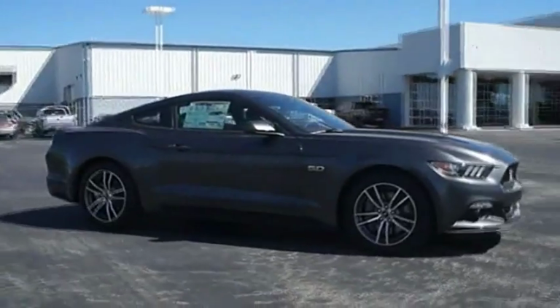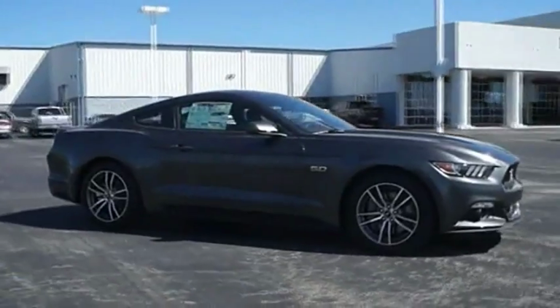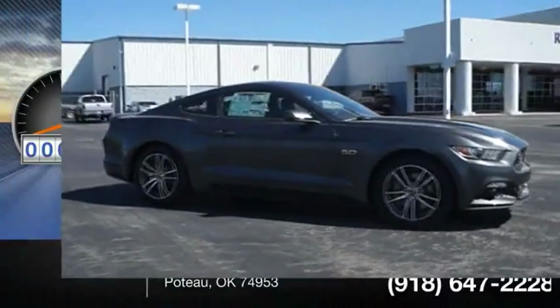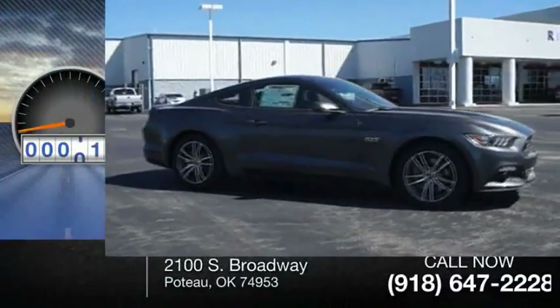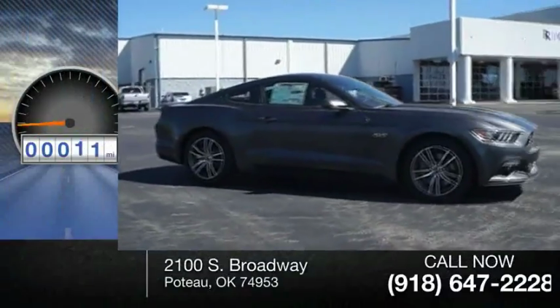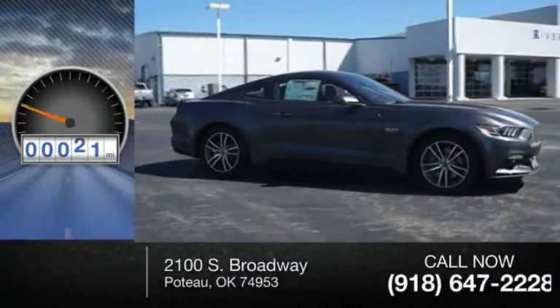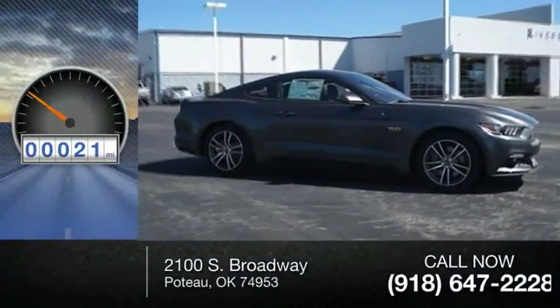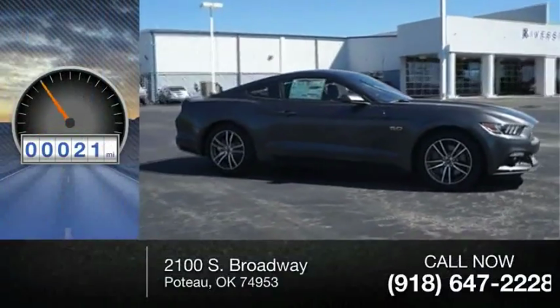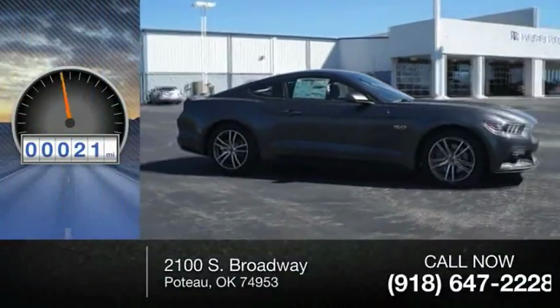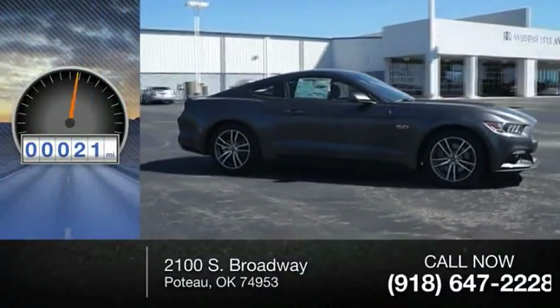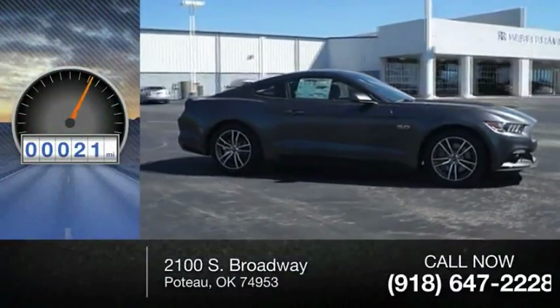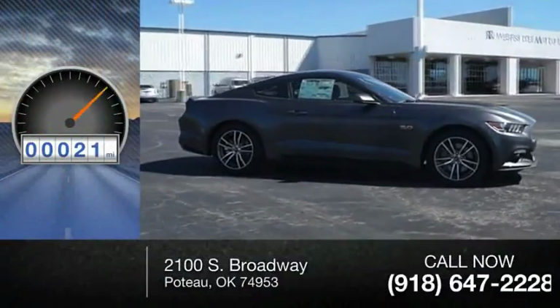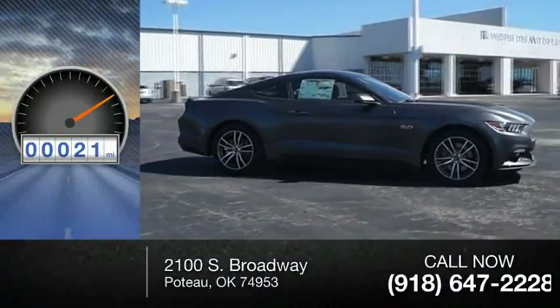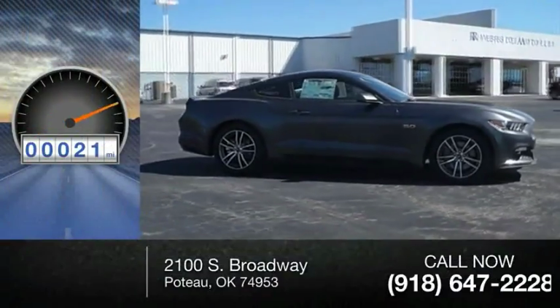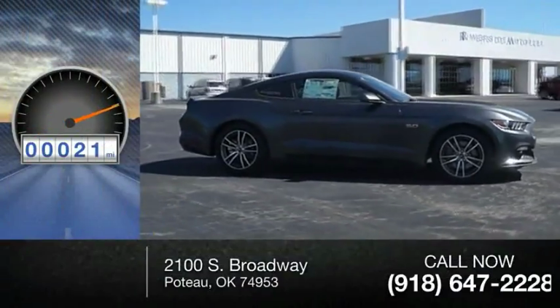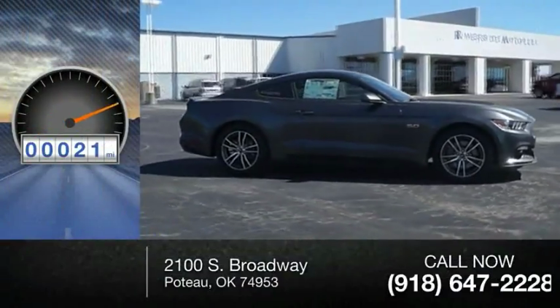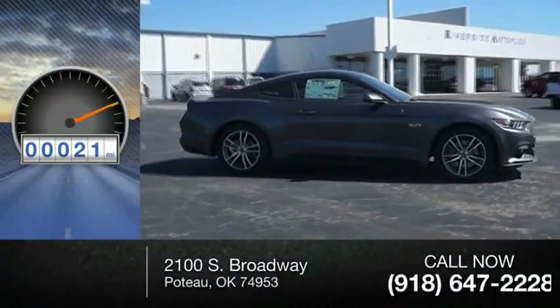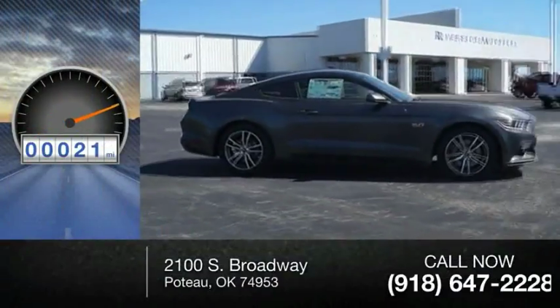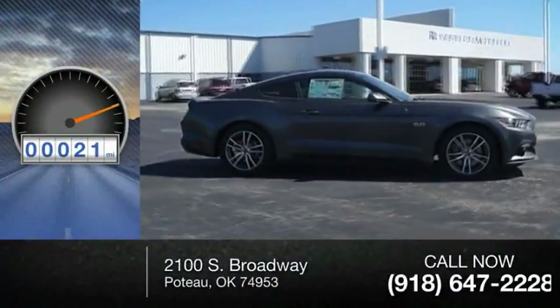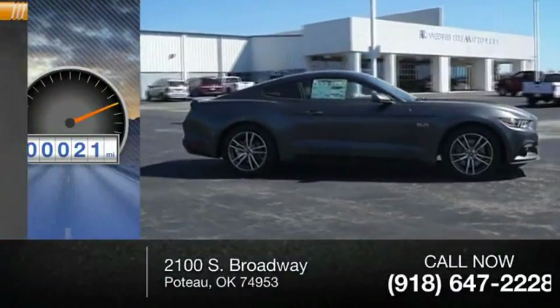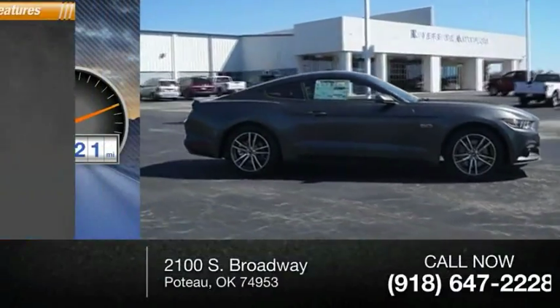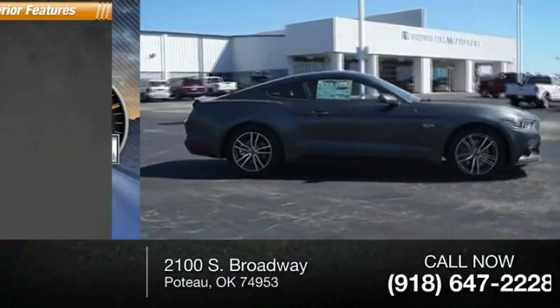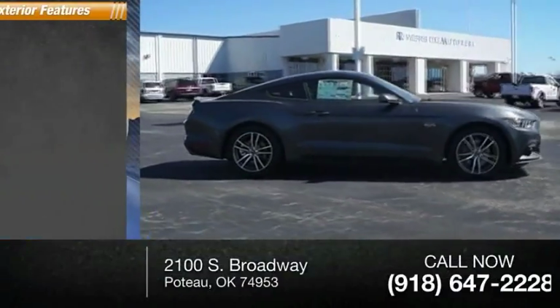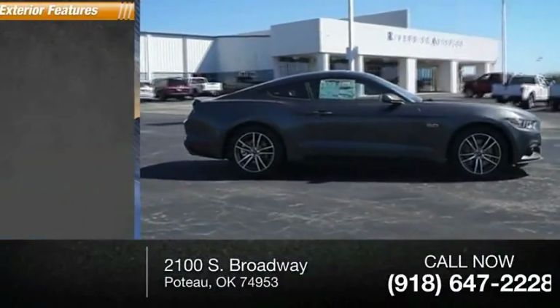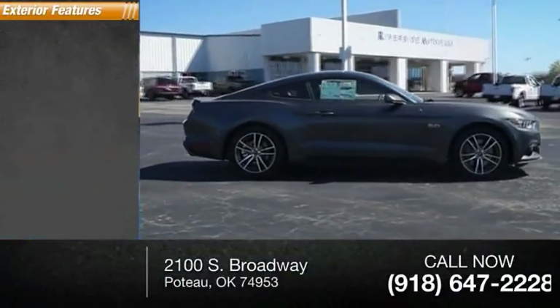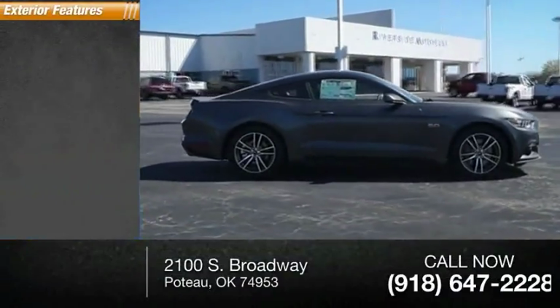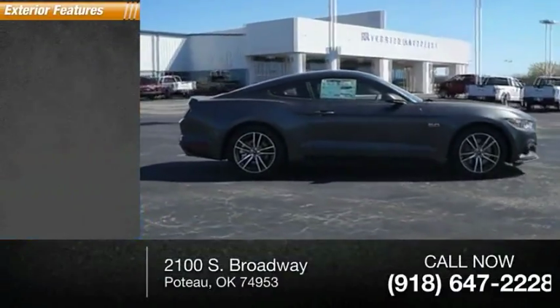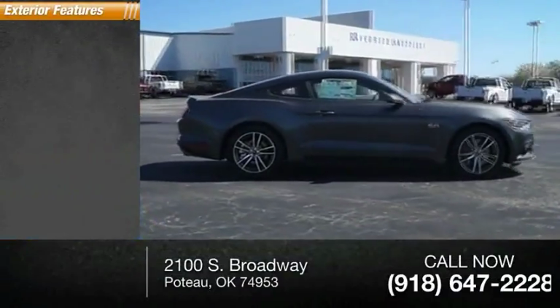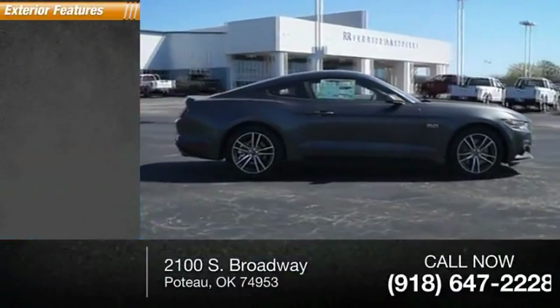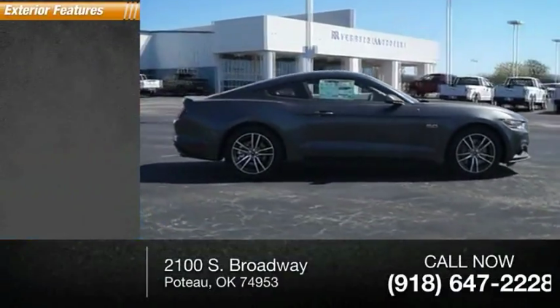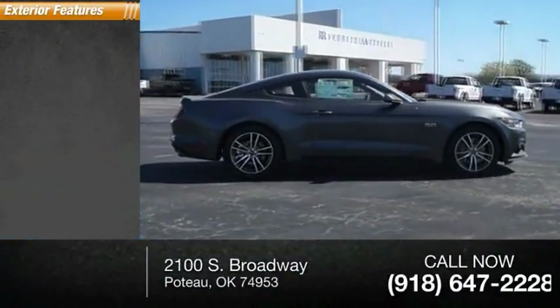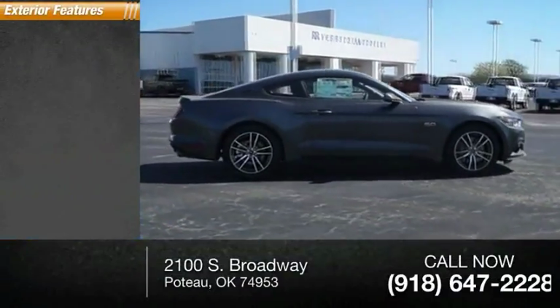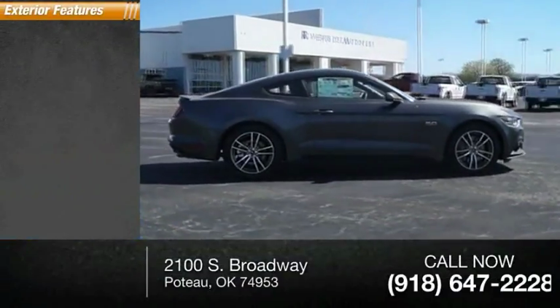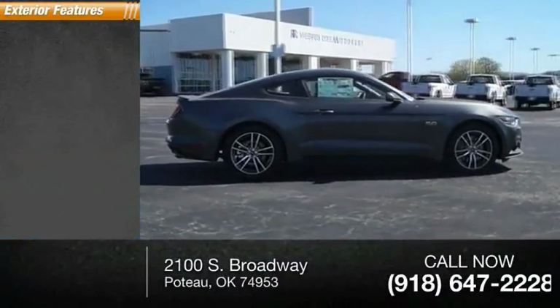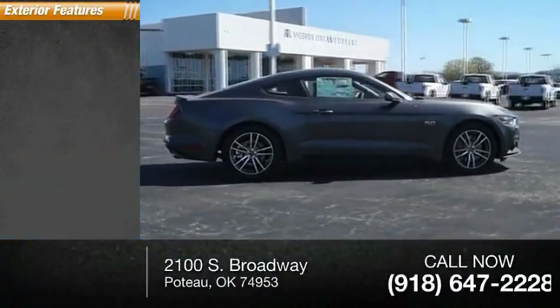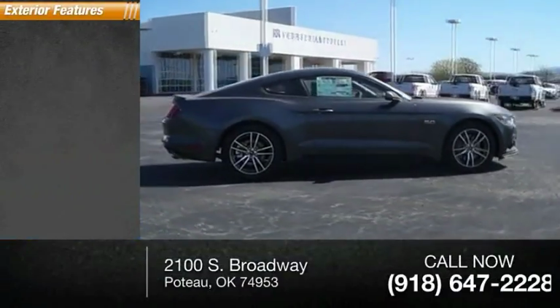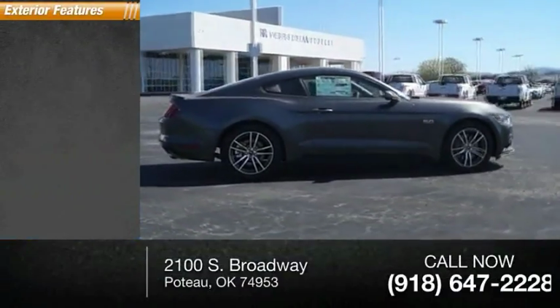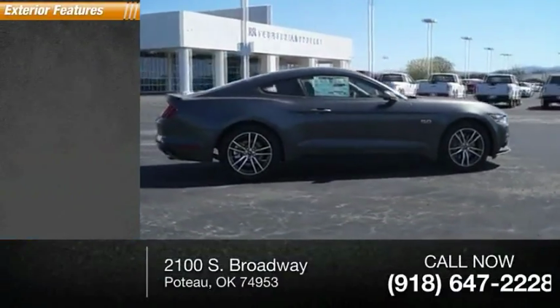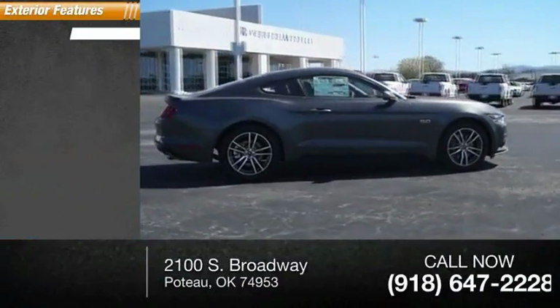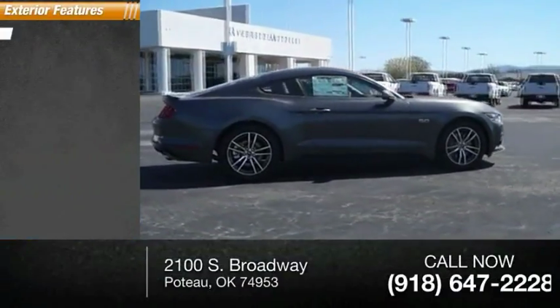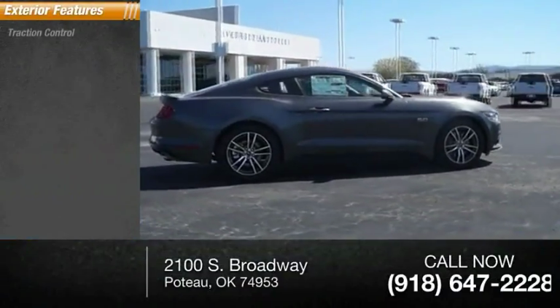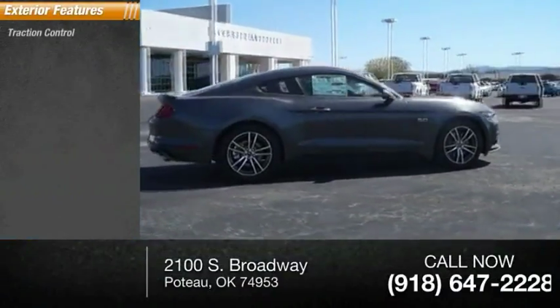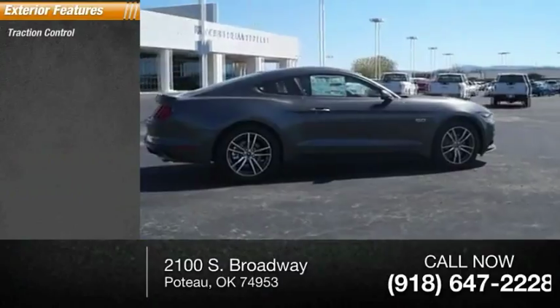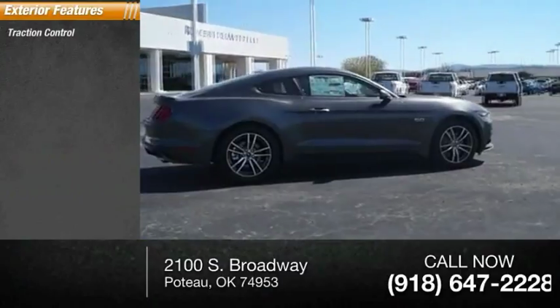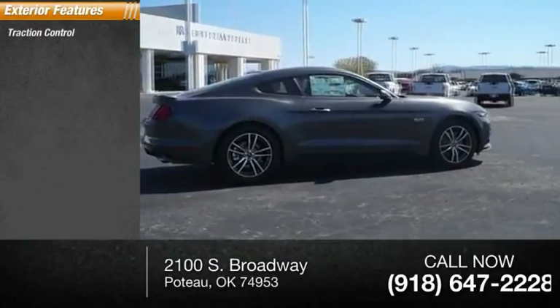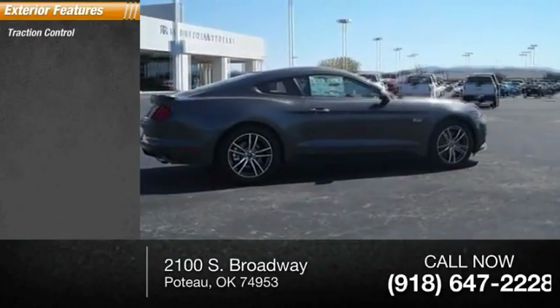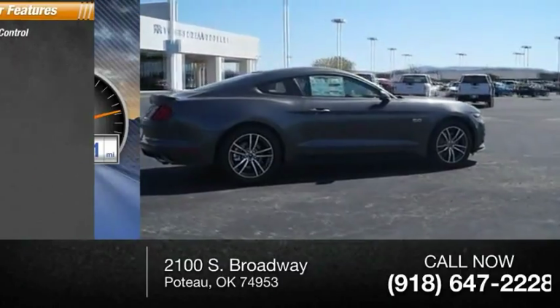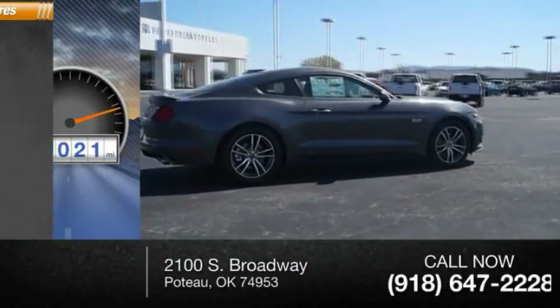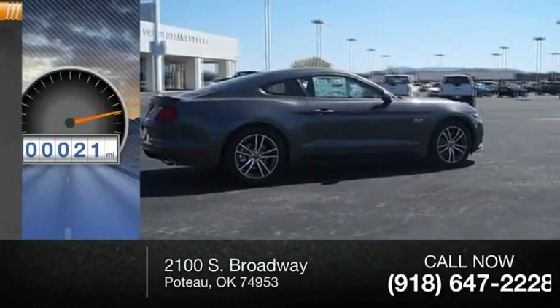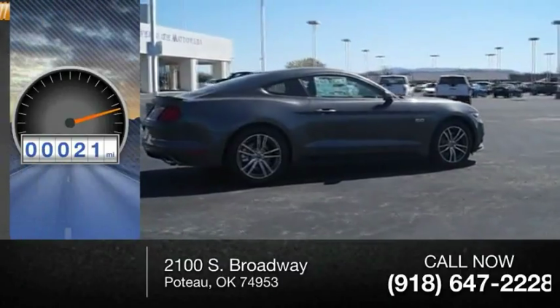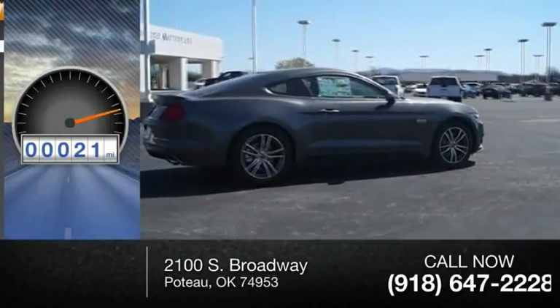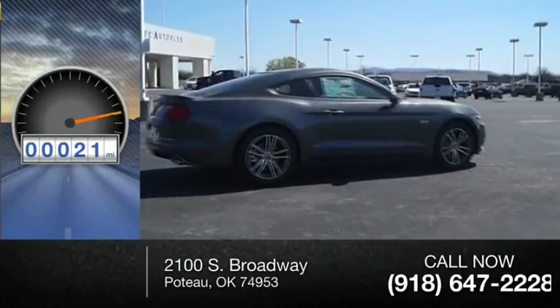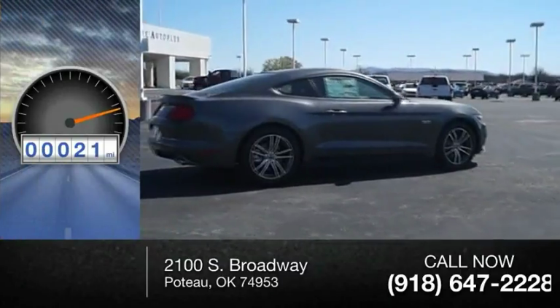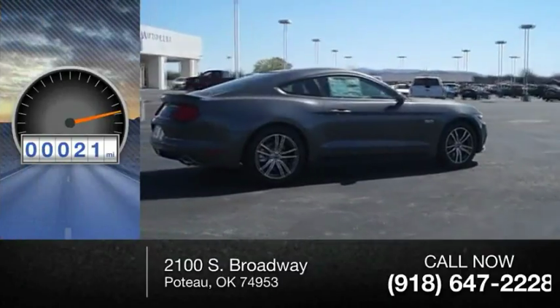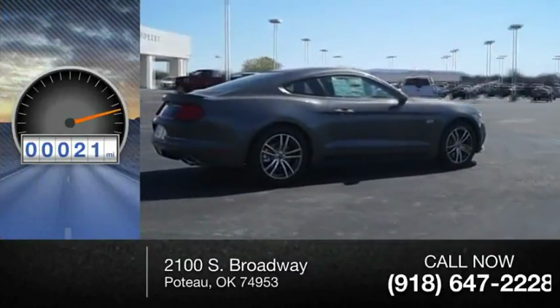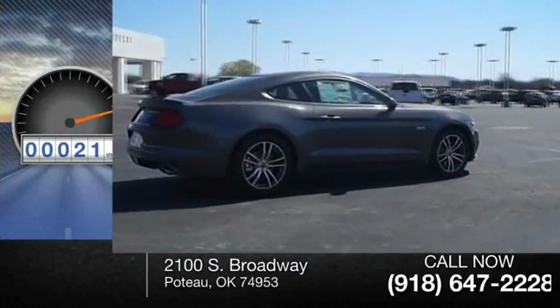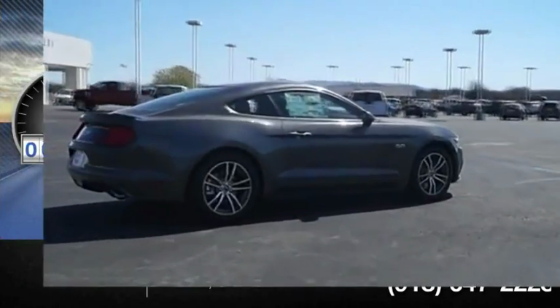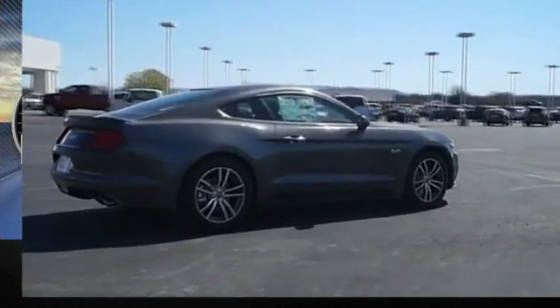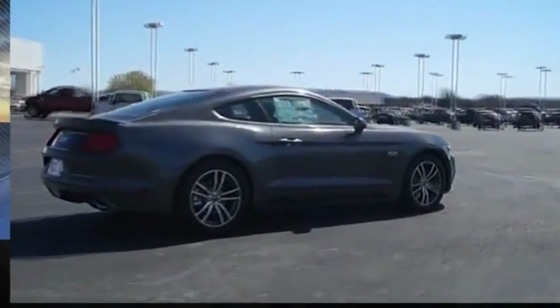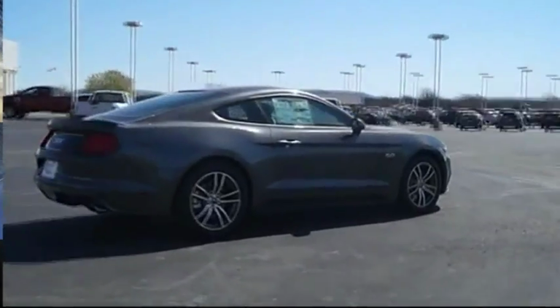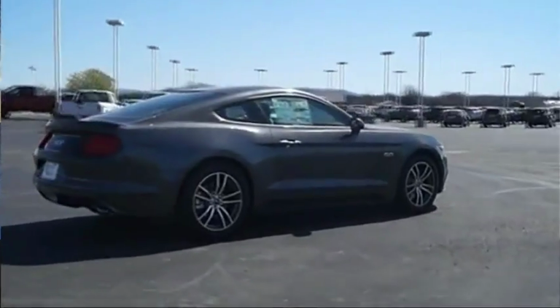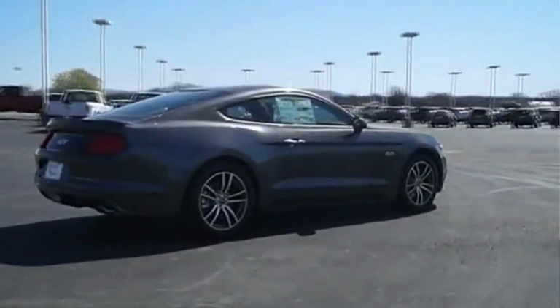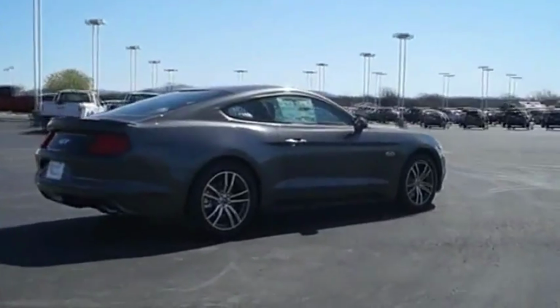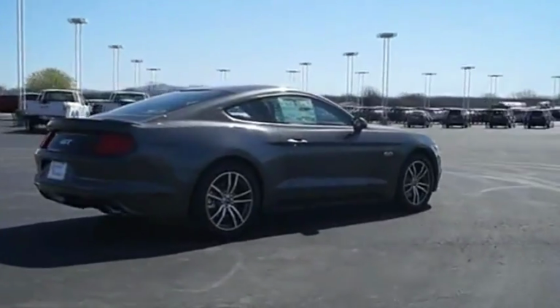This vehicle has less than 100 miles. Here are some of this vehicle's great options: traction control, stability control.